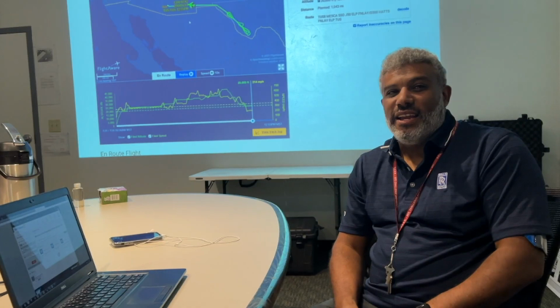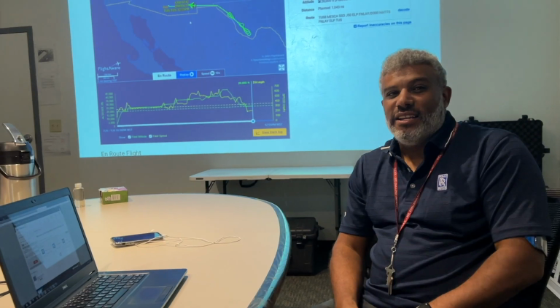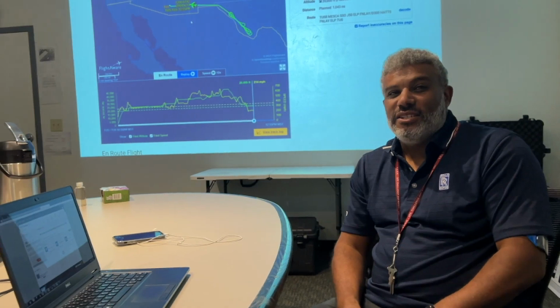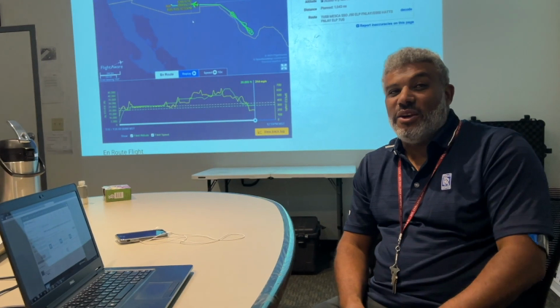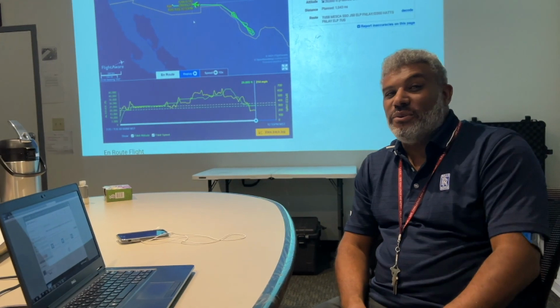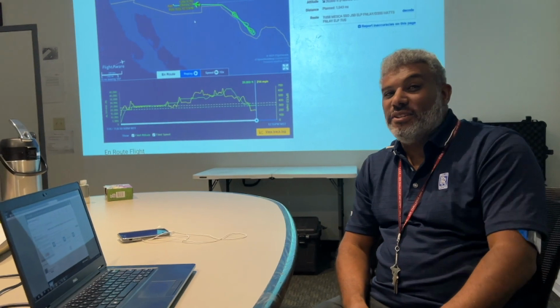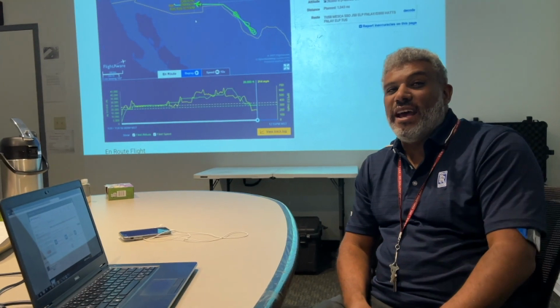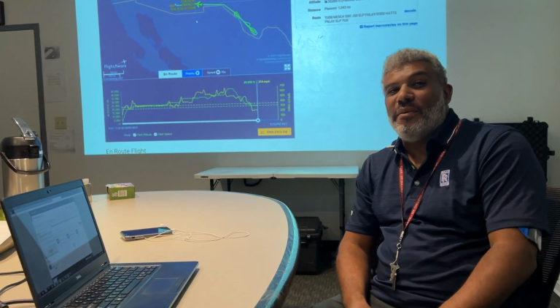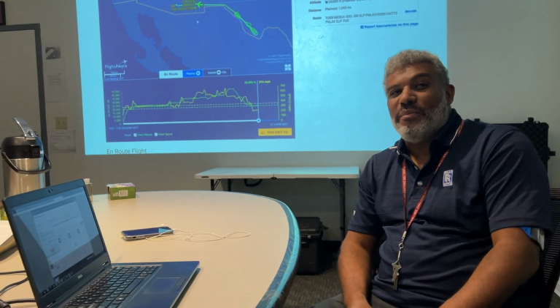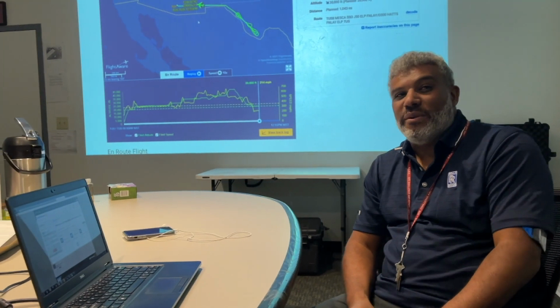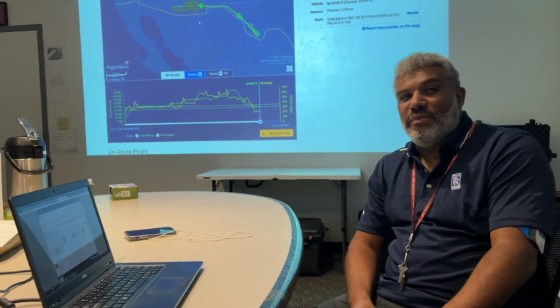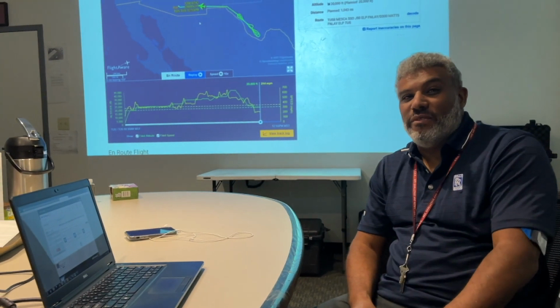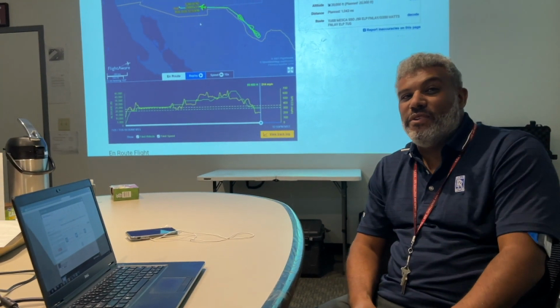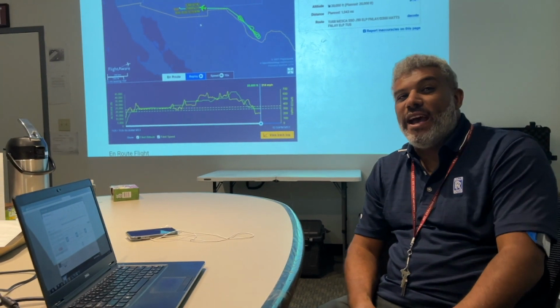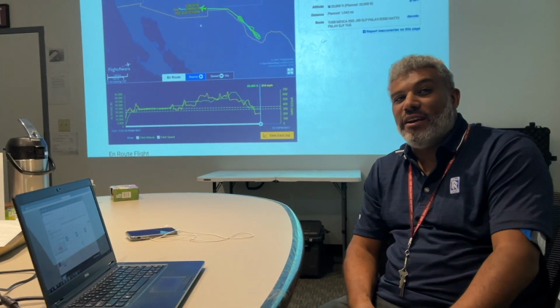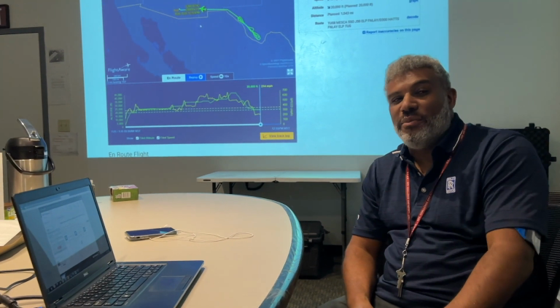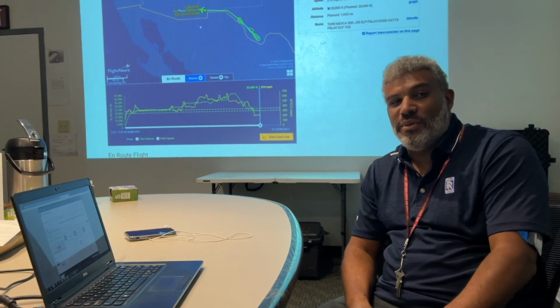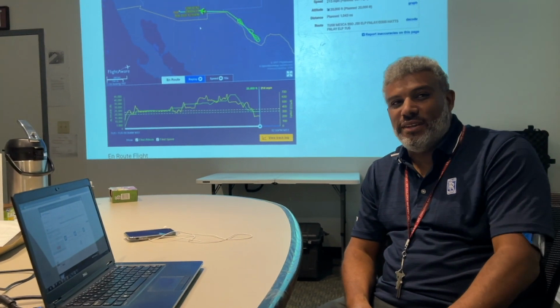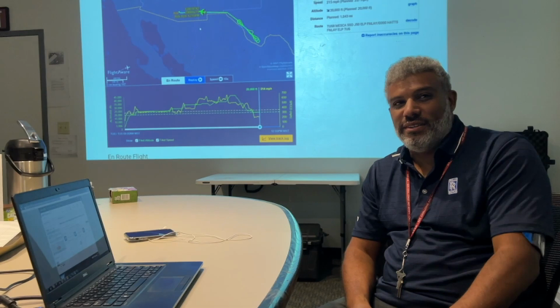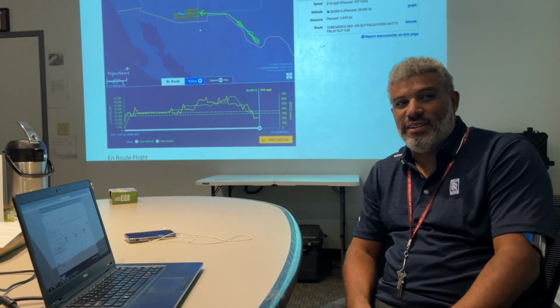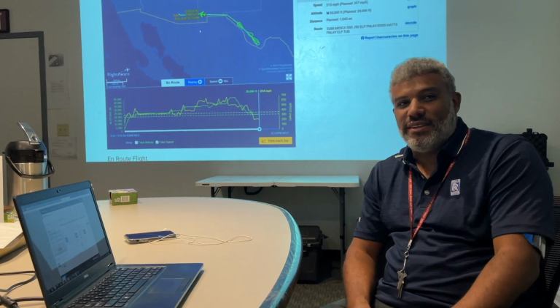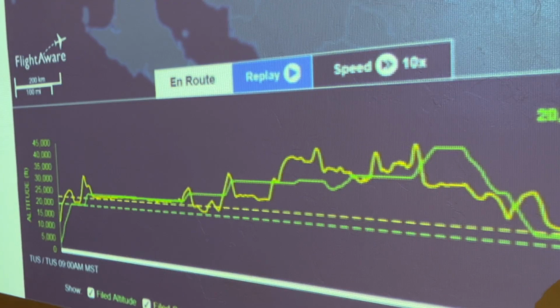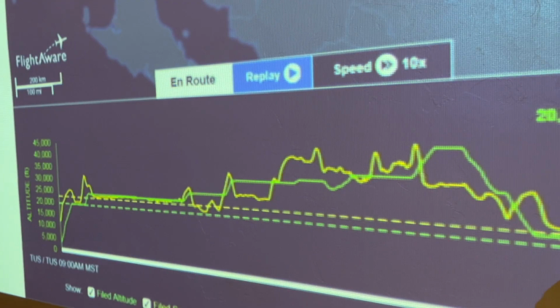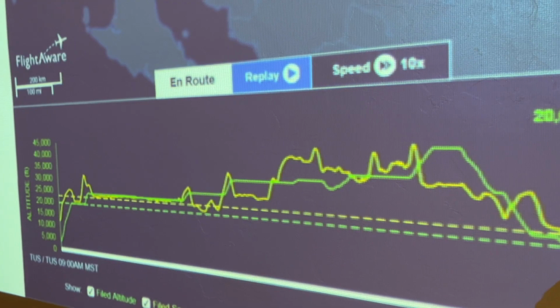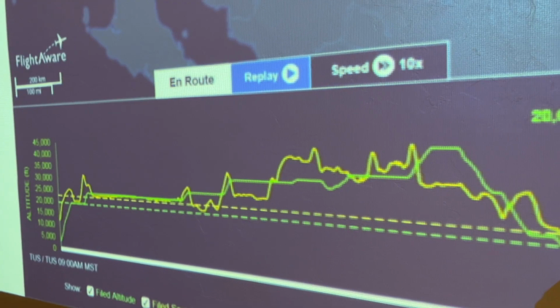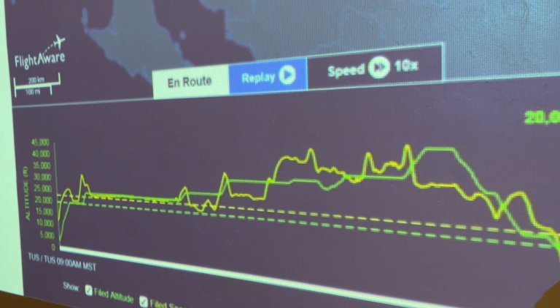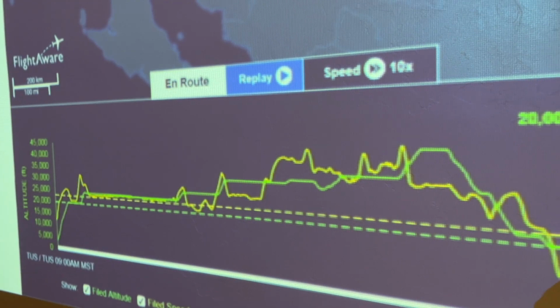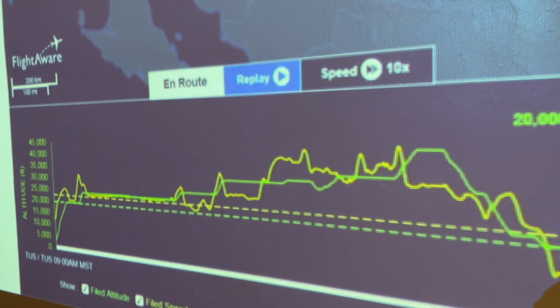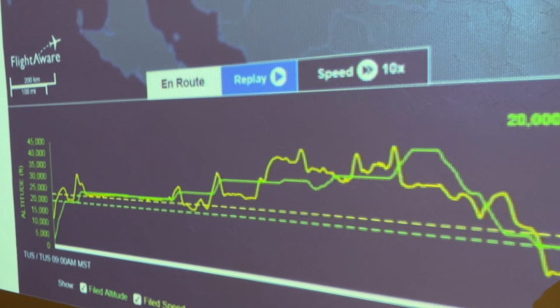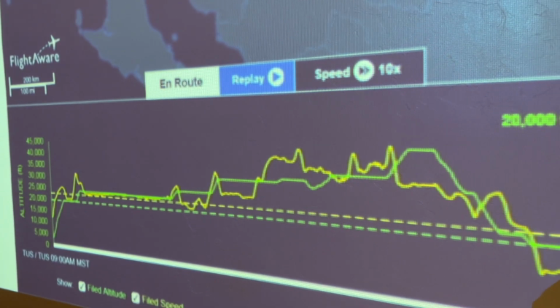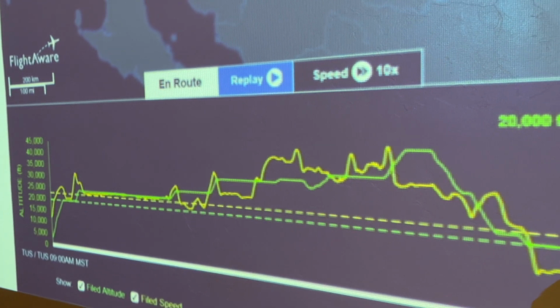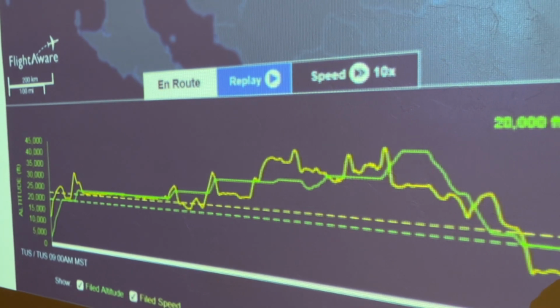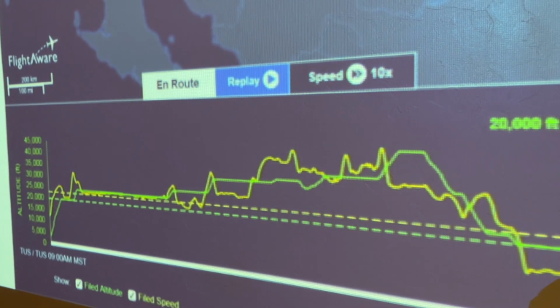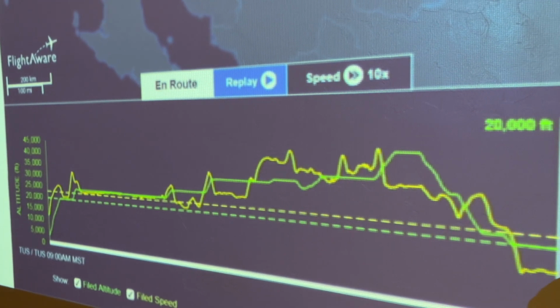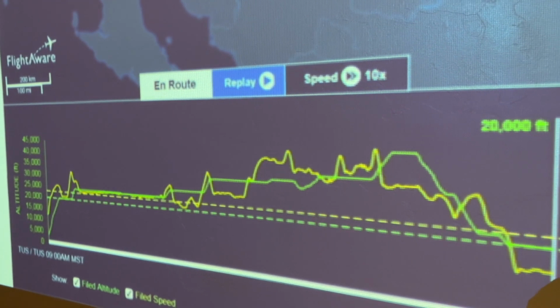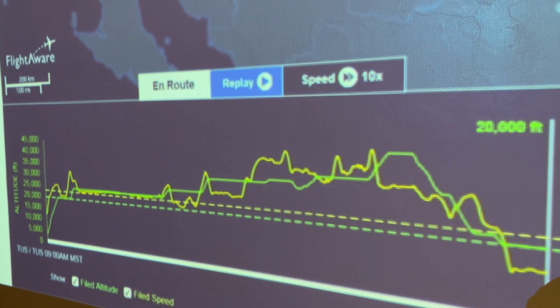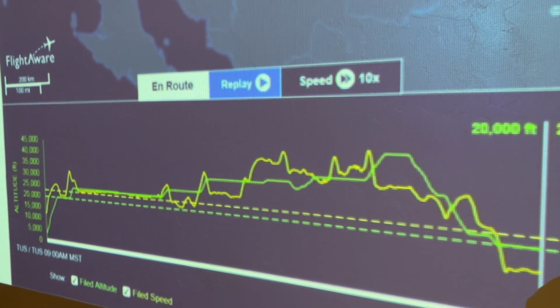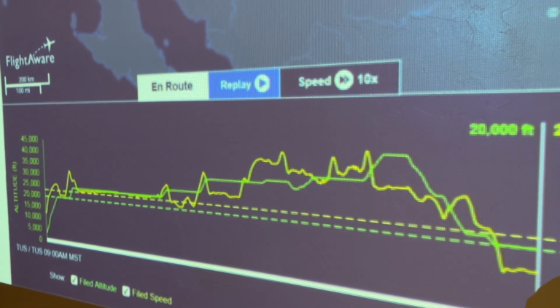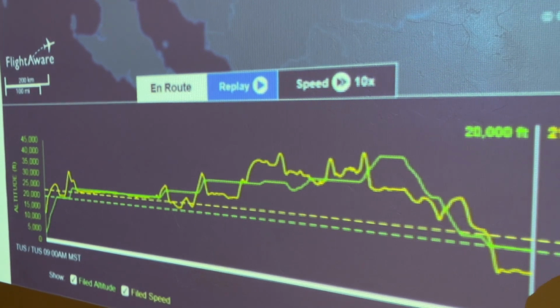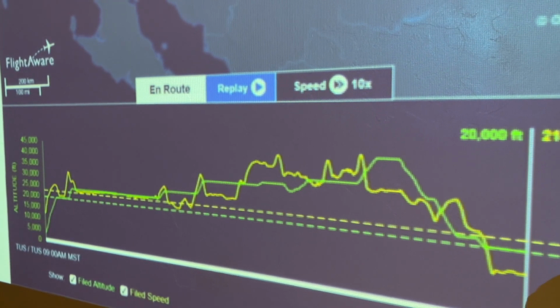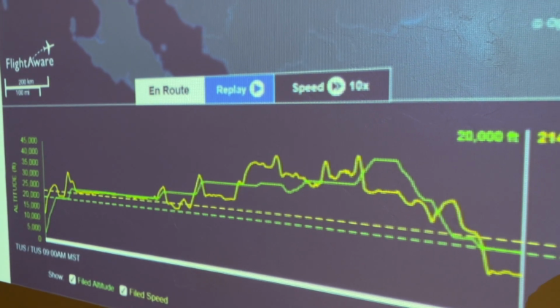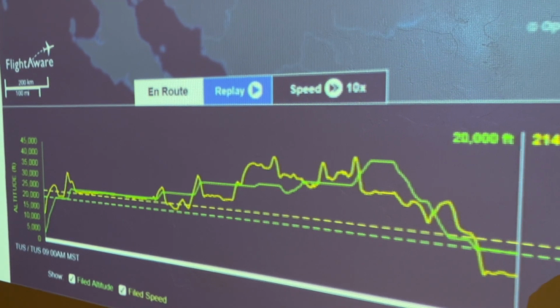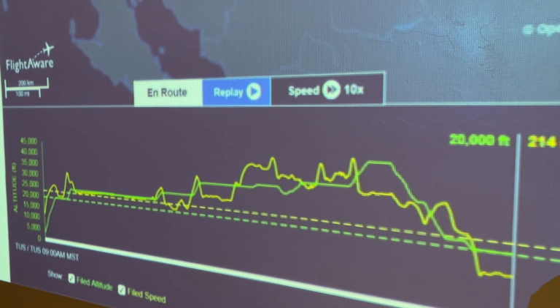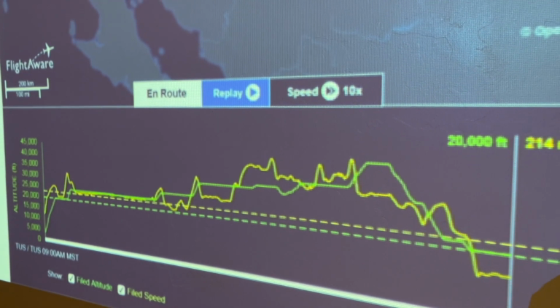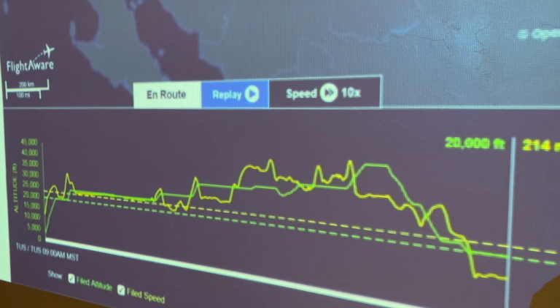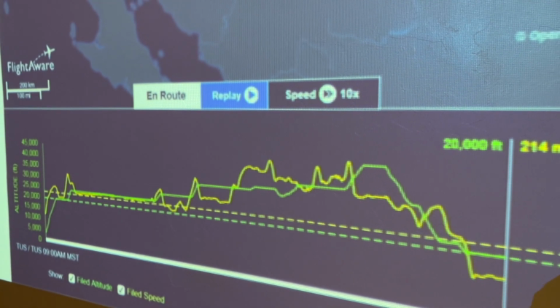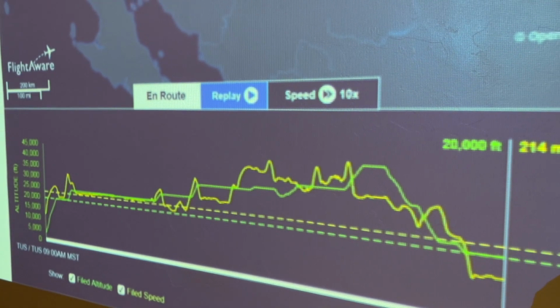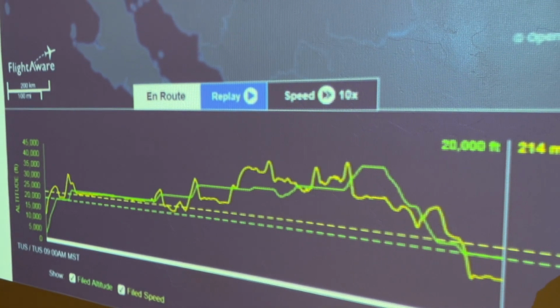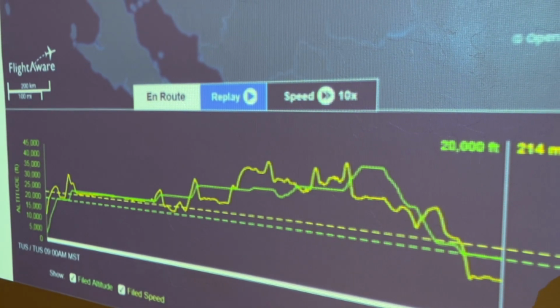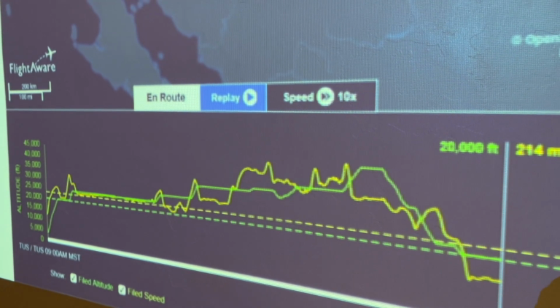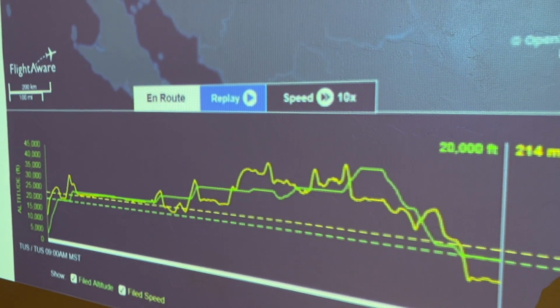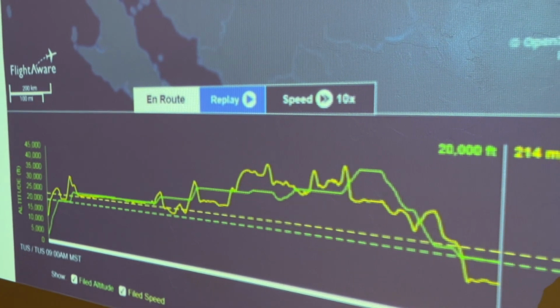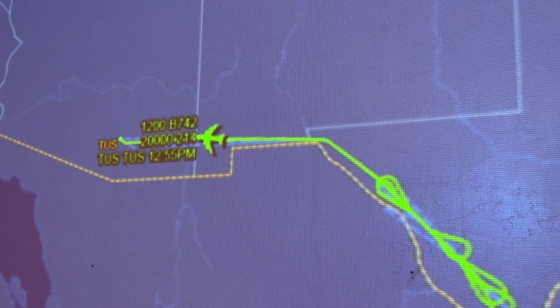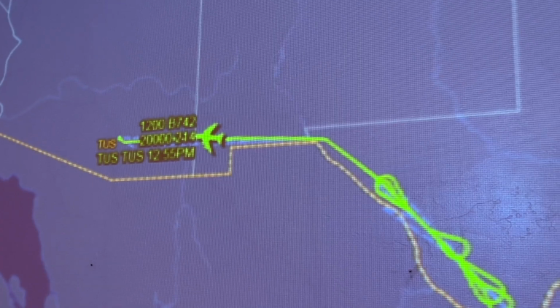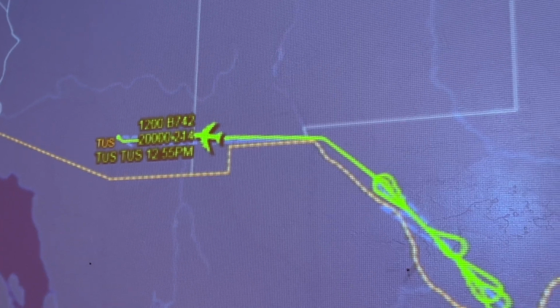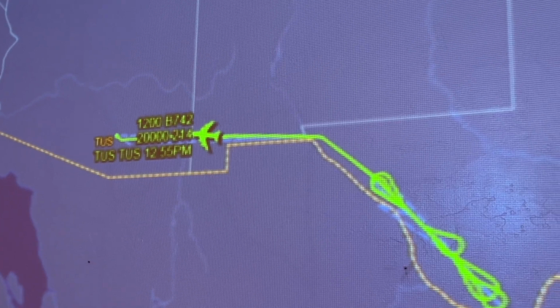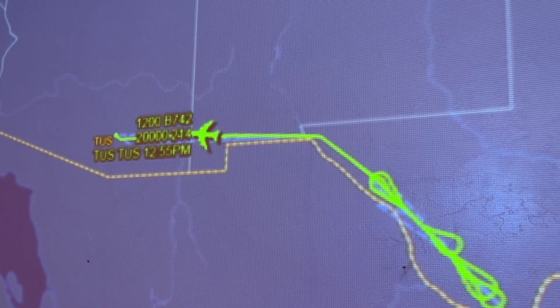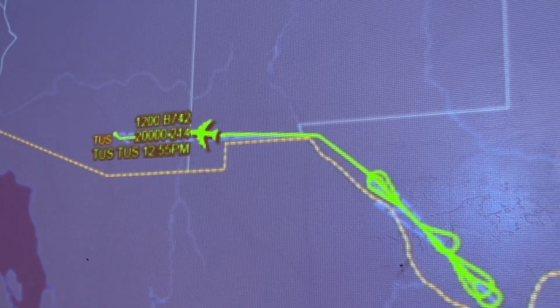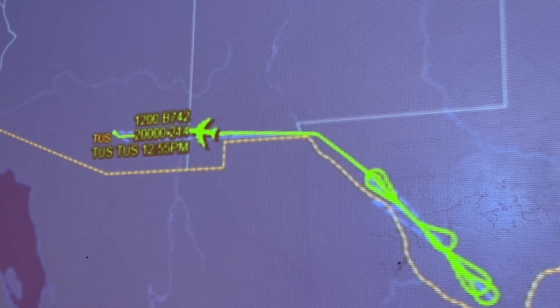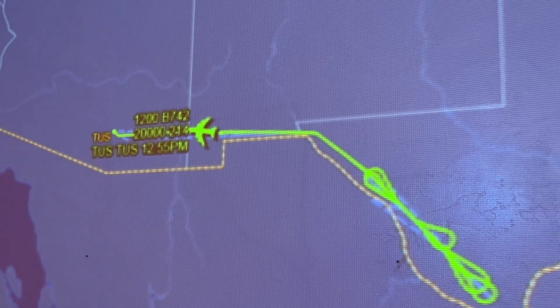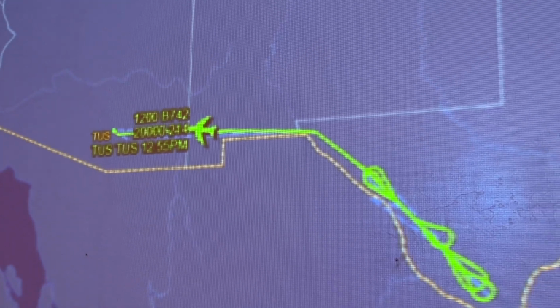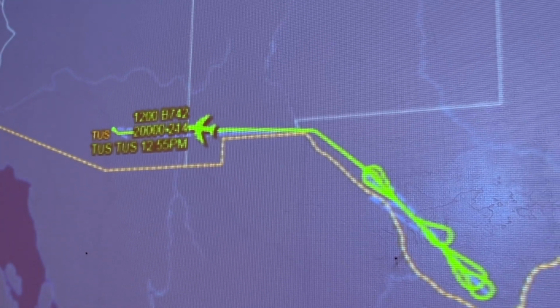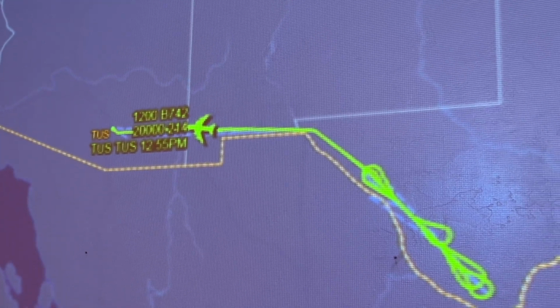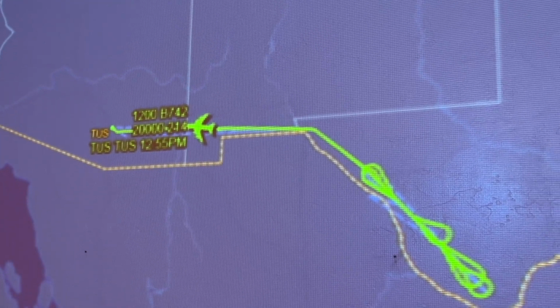Sam, we've now completed the test plan. We're descending back down to 20,000 feet to transit back to Tucson.